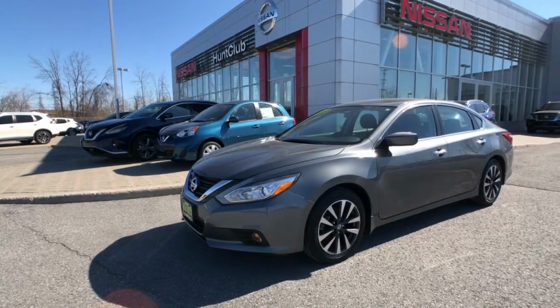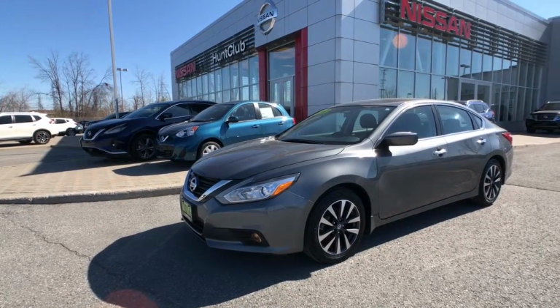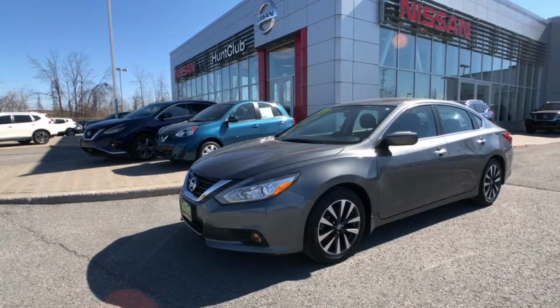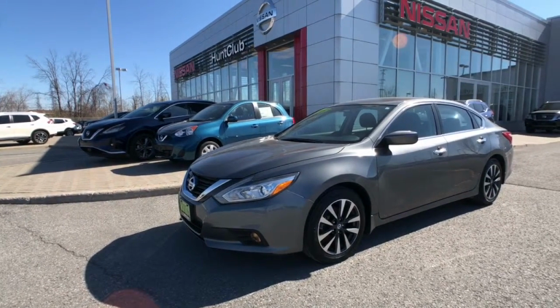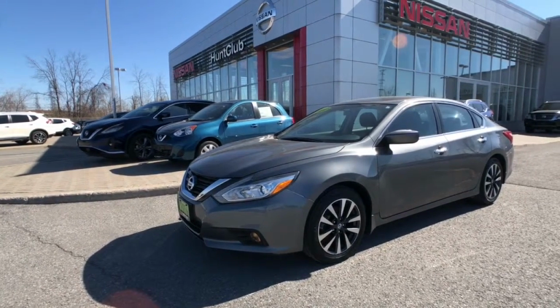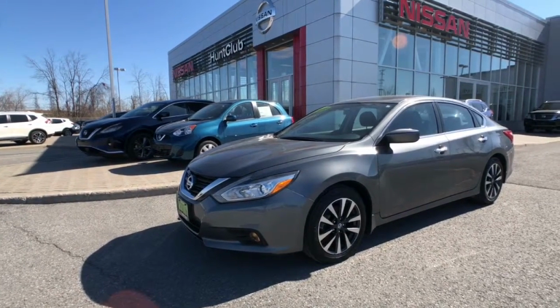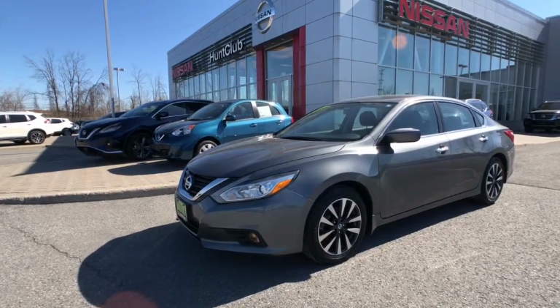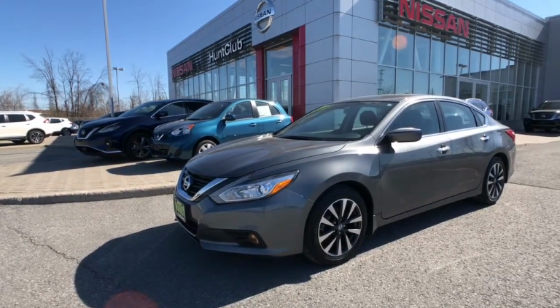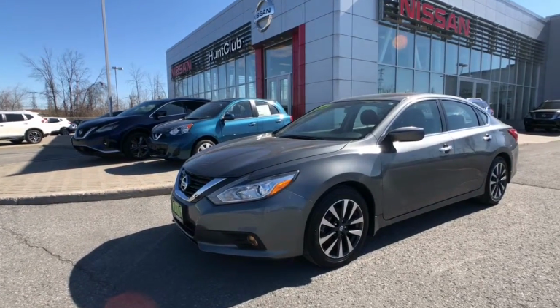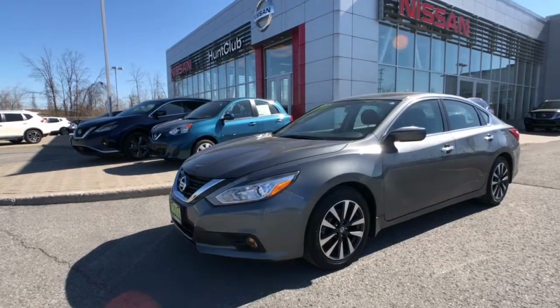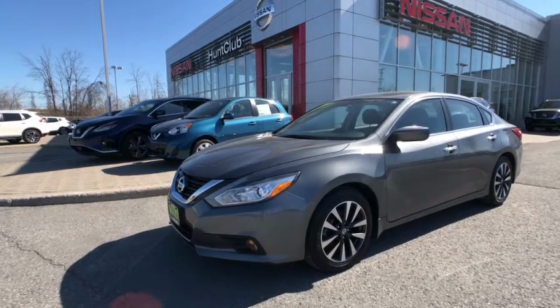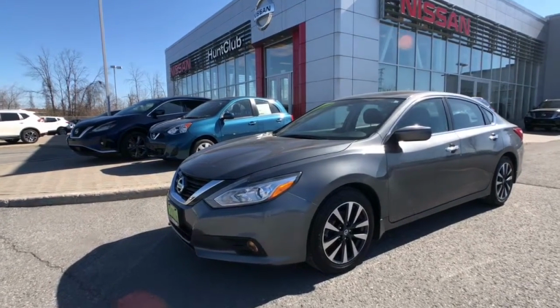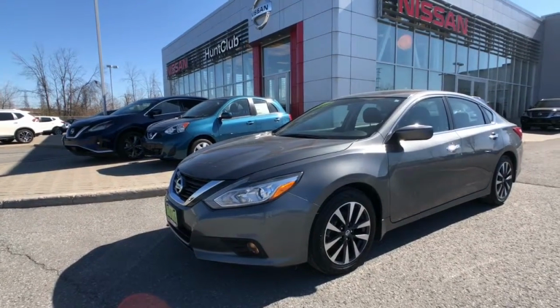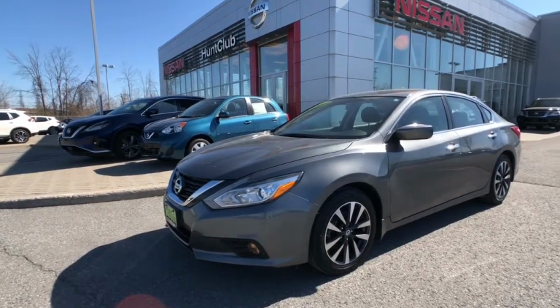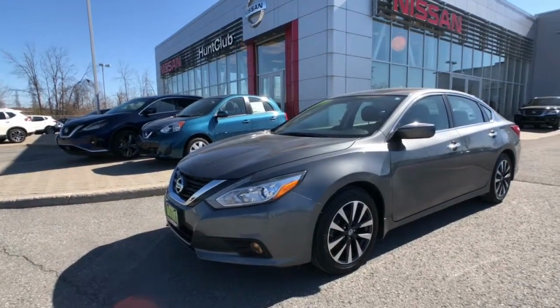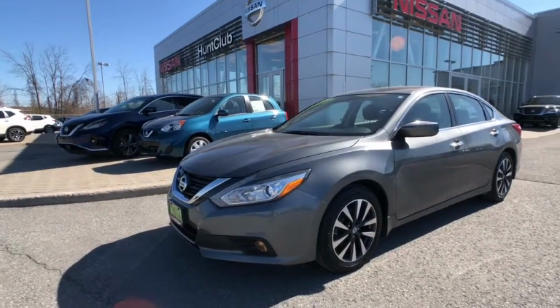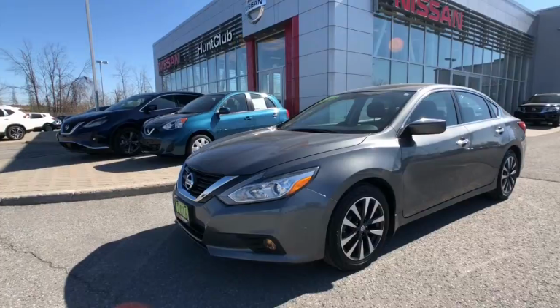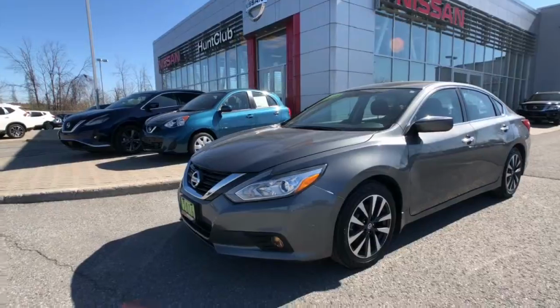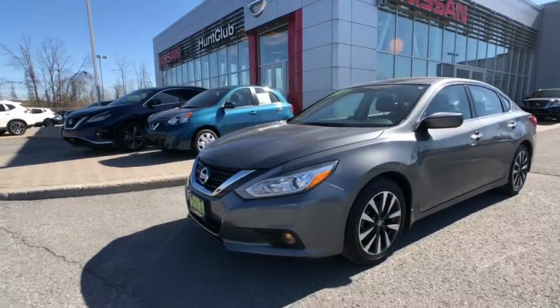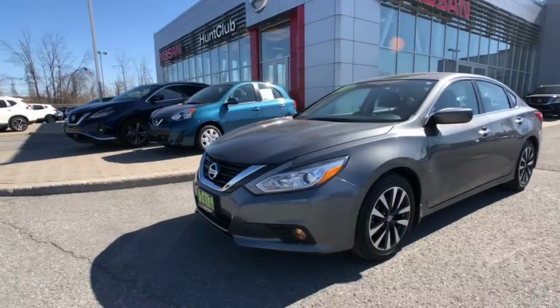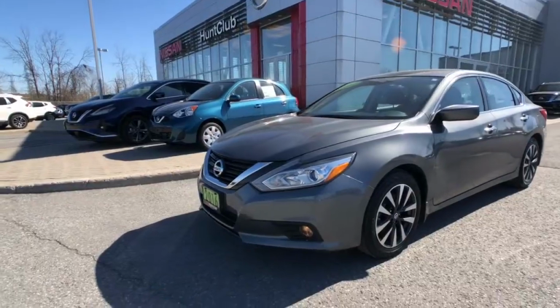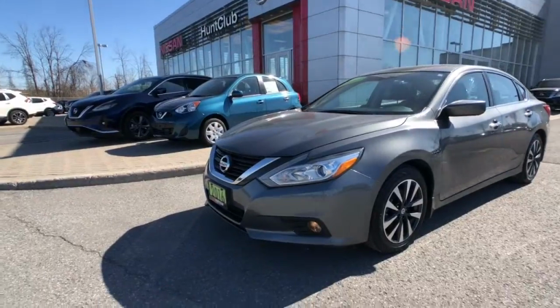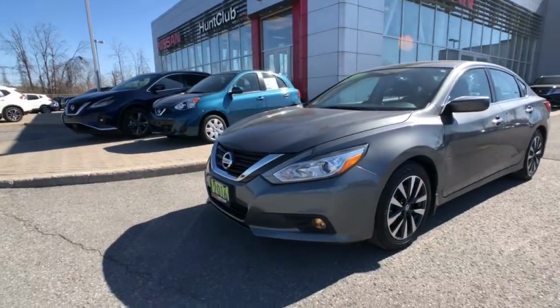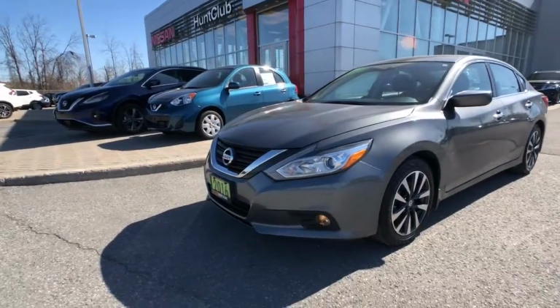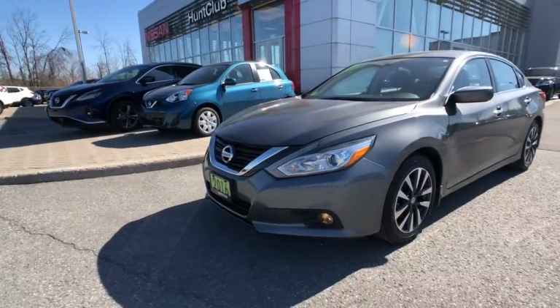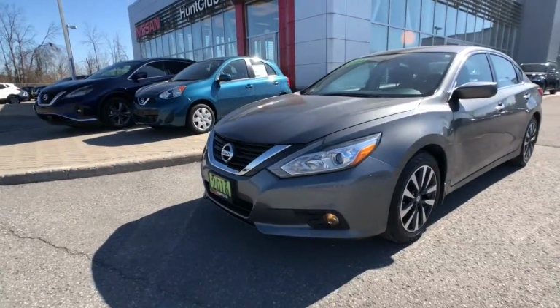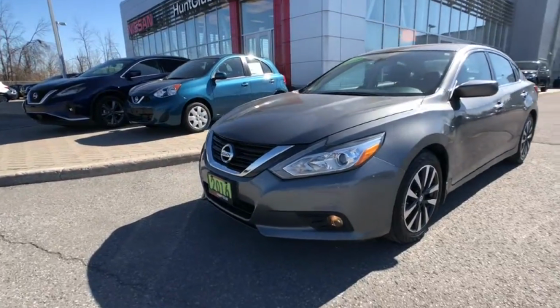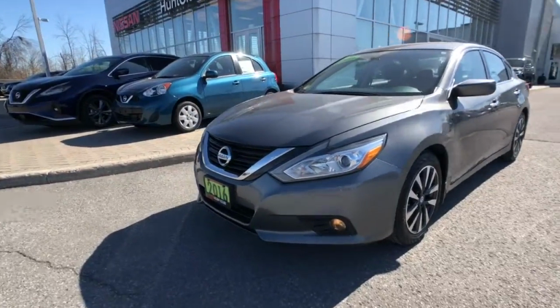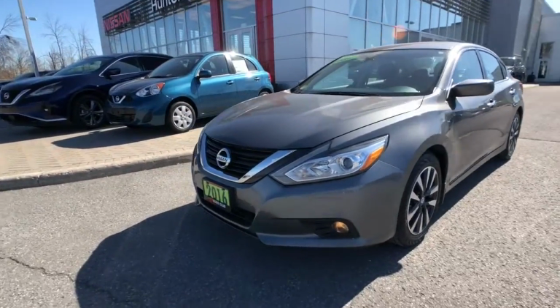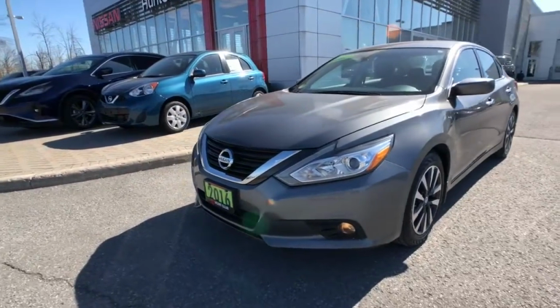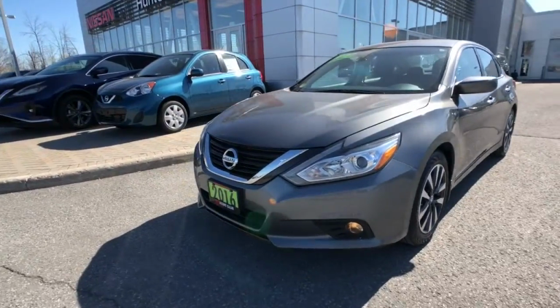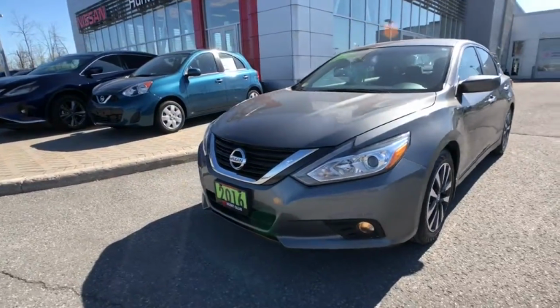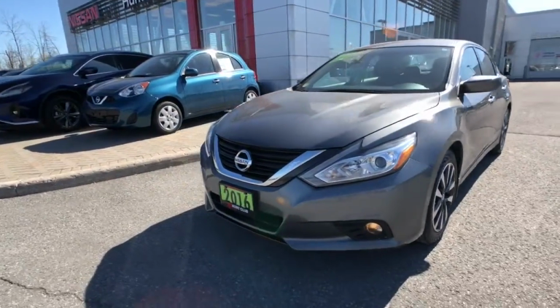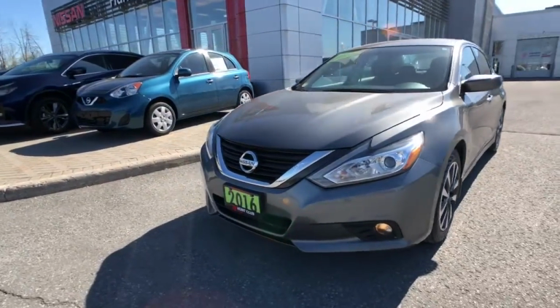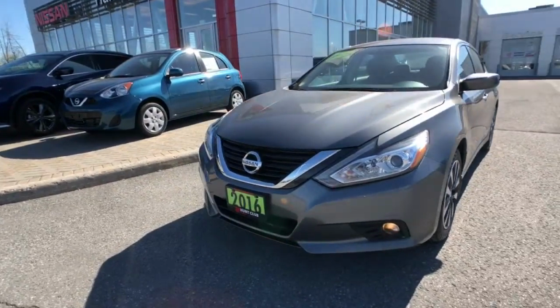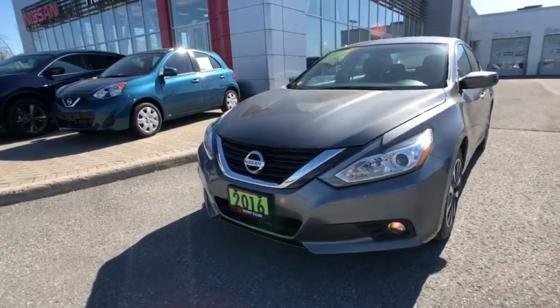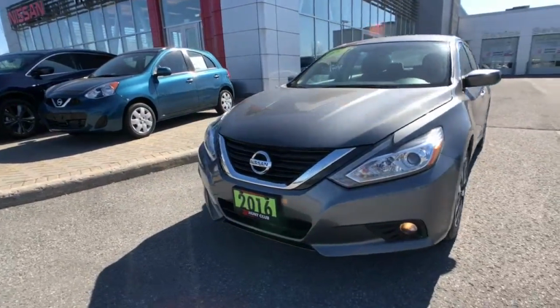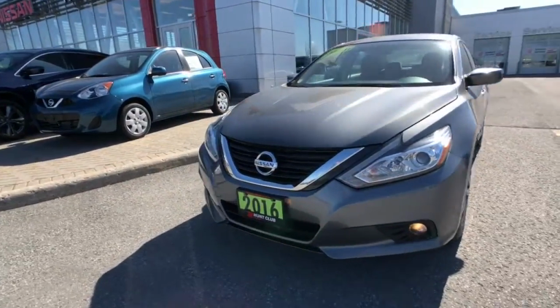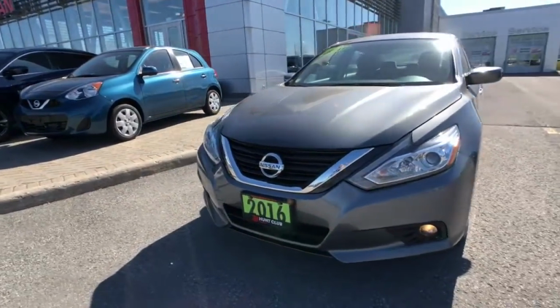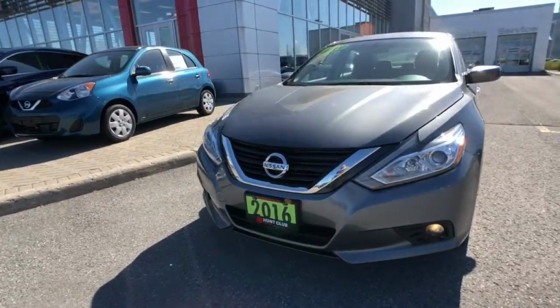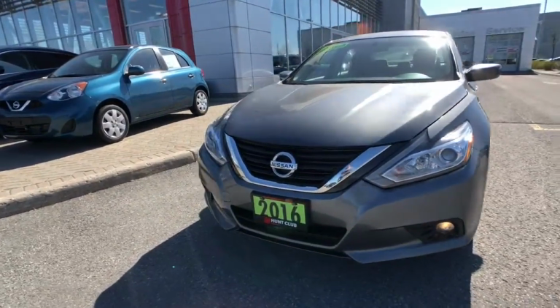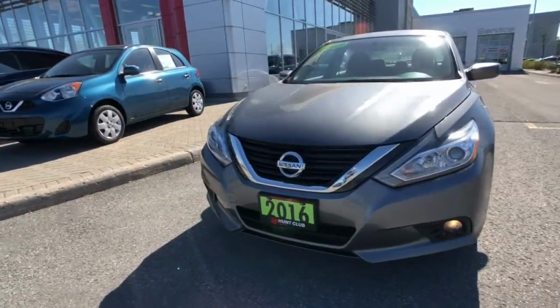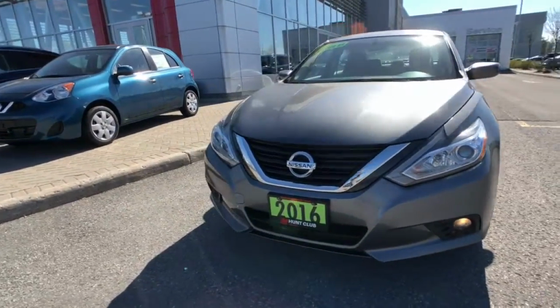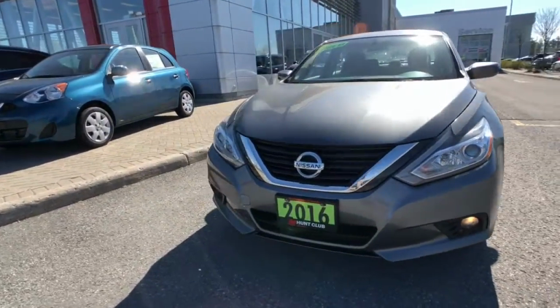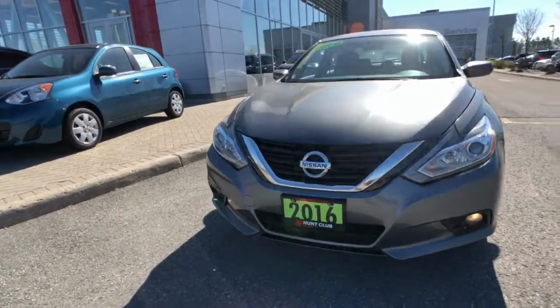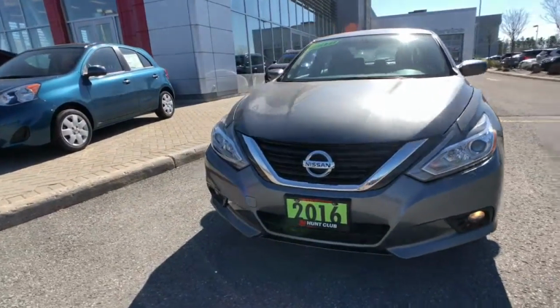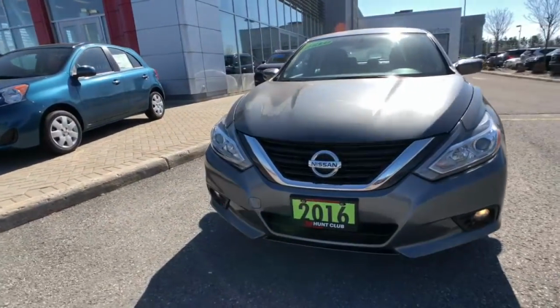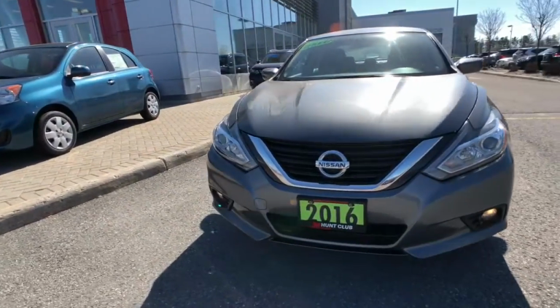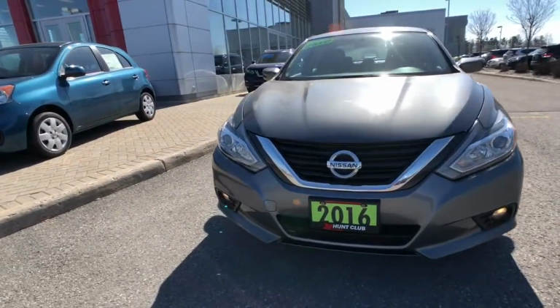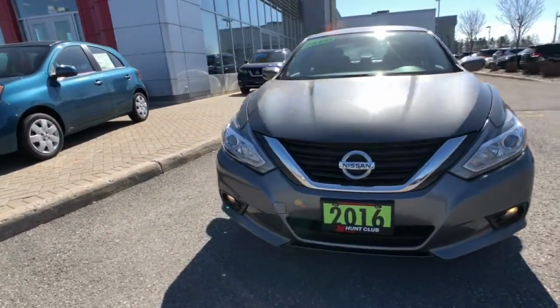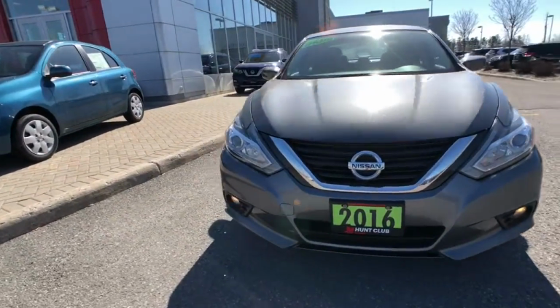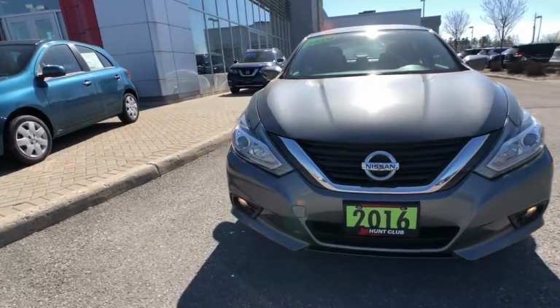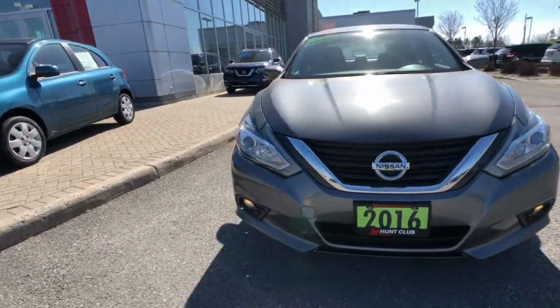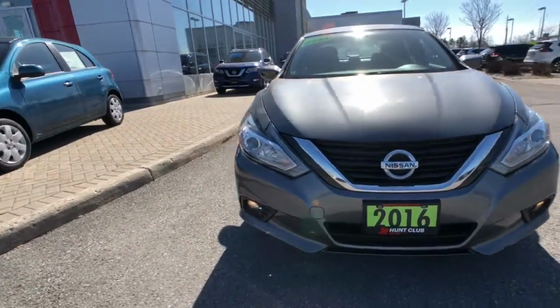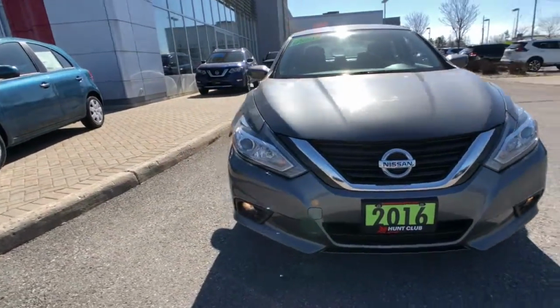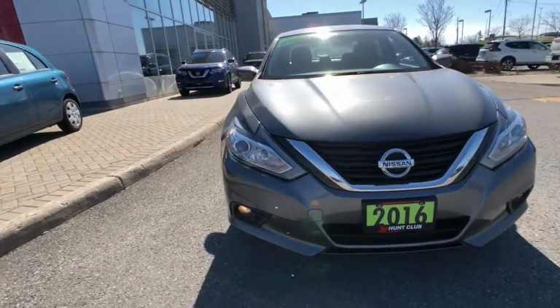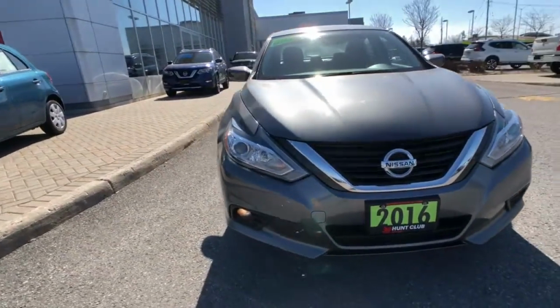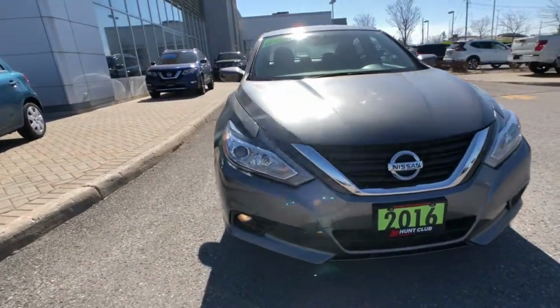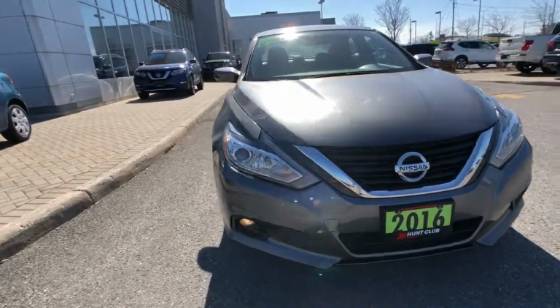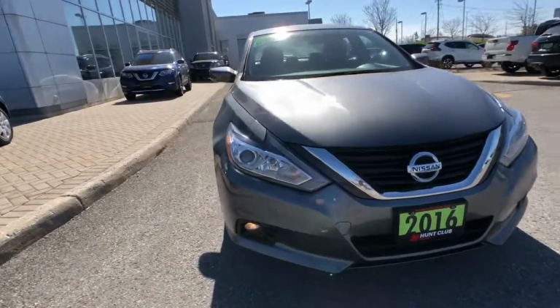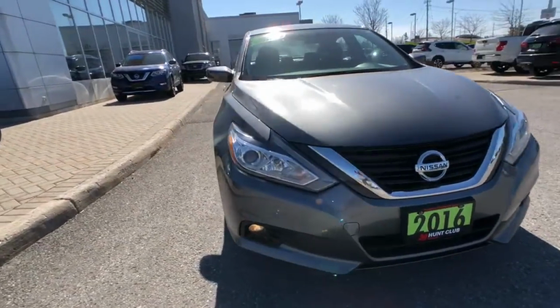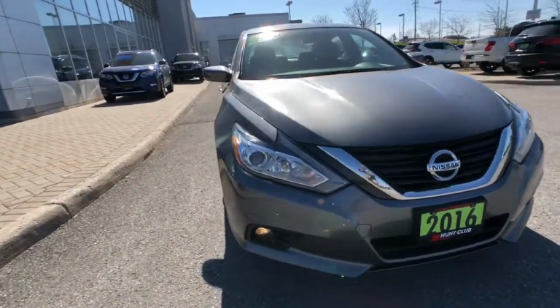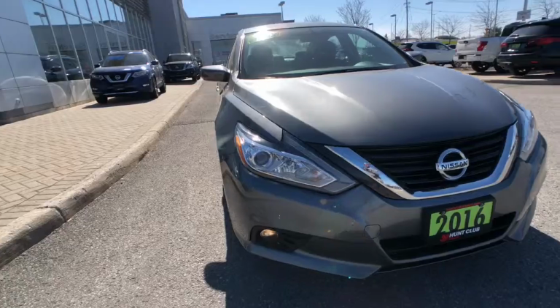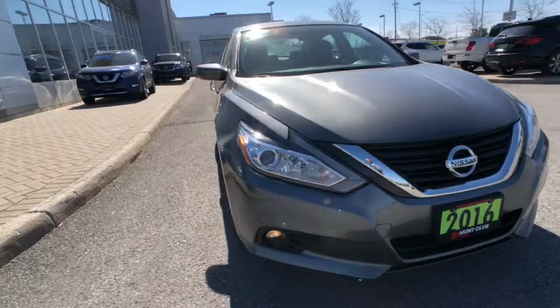This vehicle features great options like a rear camera, heated front seats, intelligent keyless entry, Bluetooth, cruise control, air conditioning, projector headlights, and so much more.